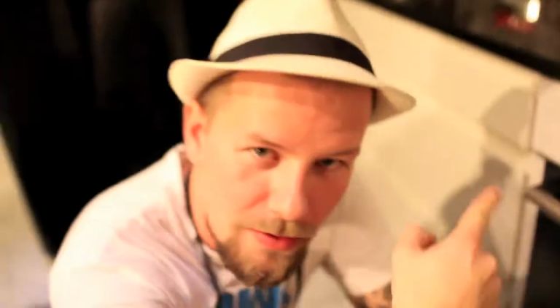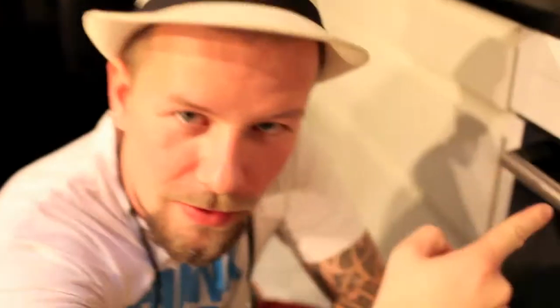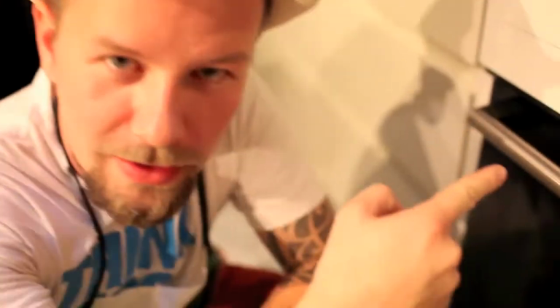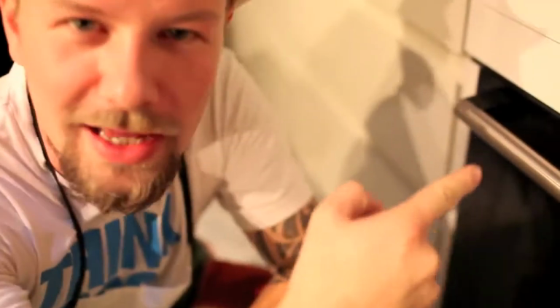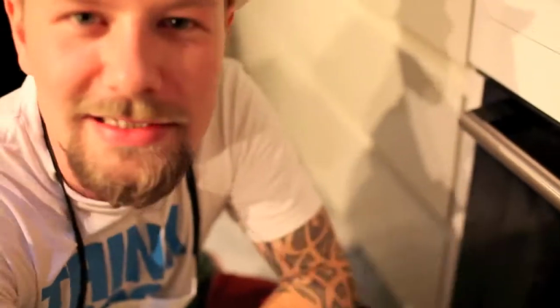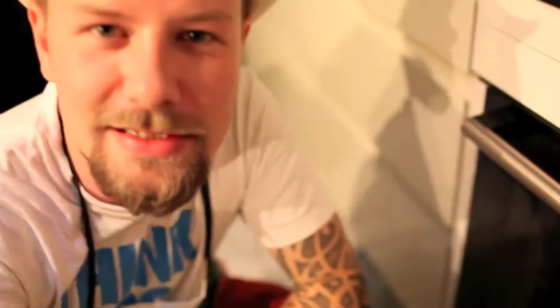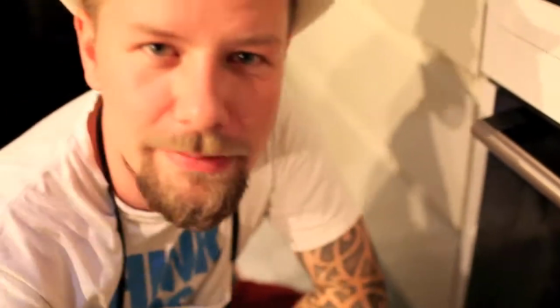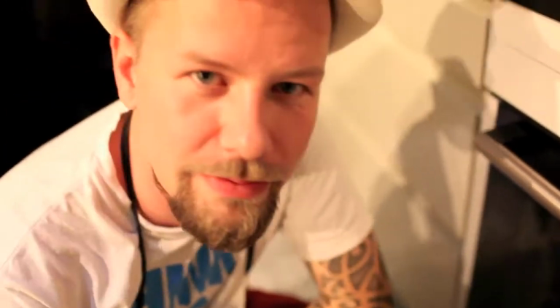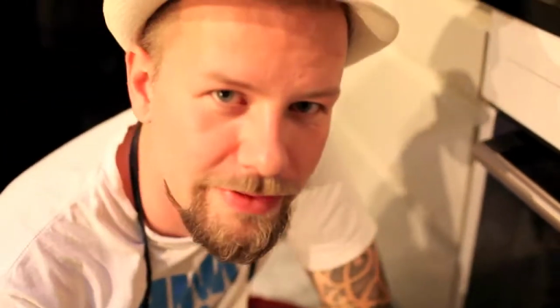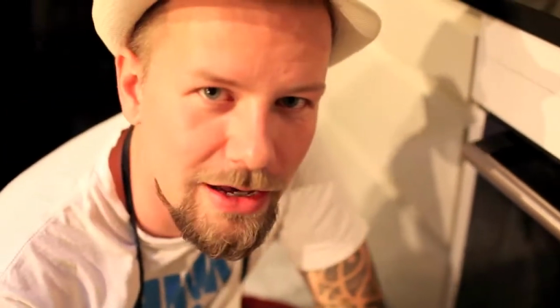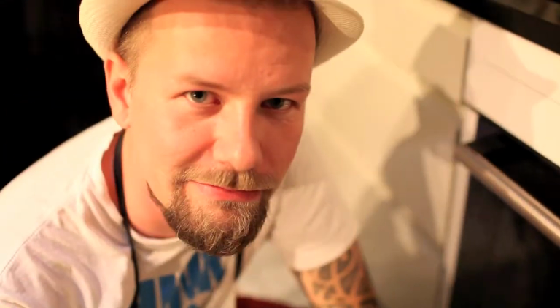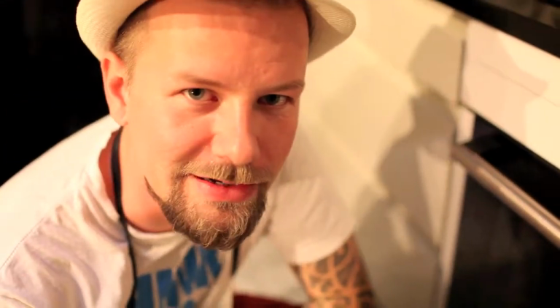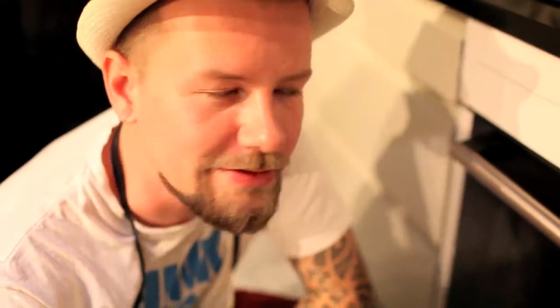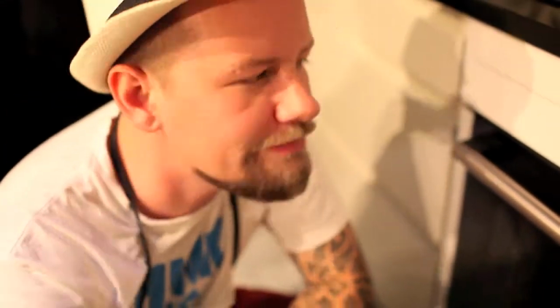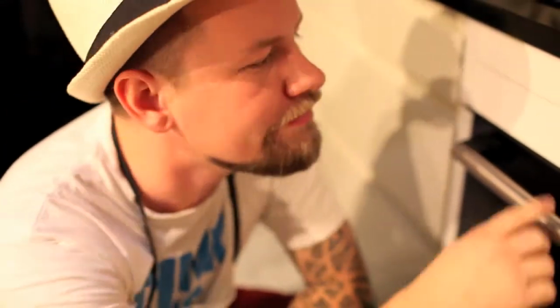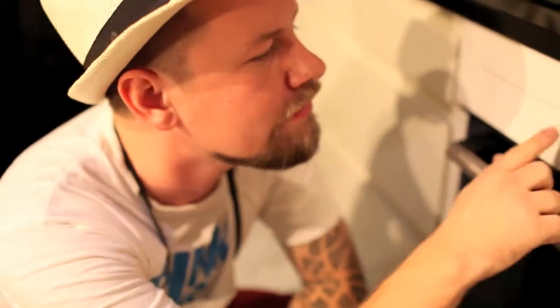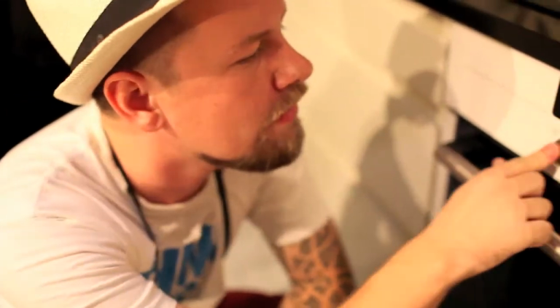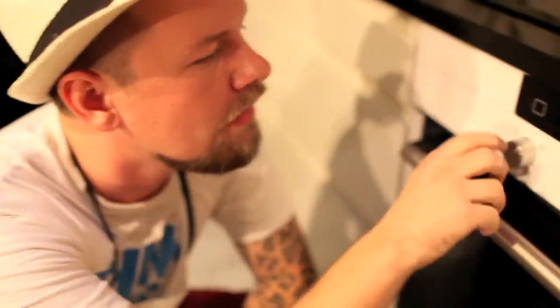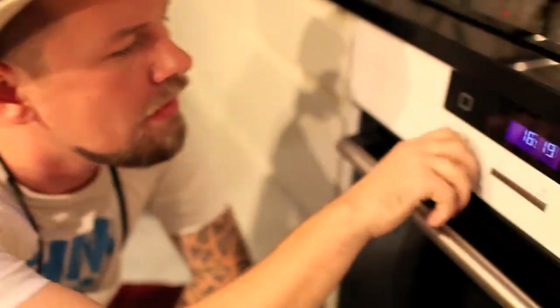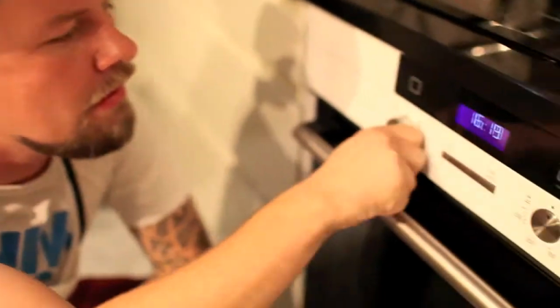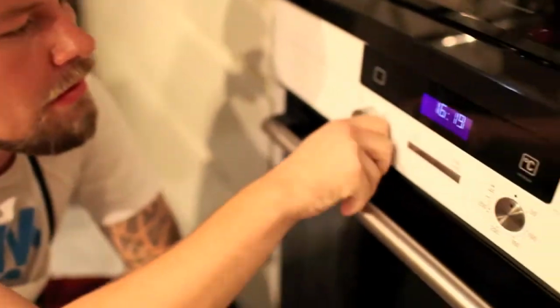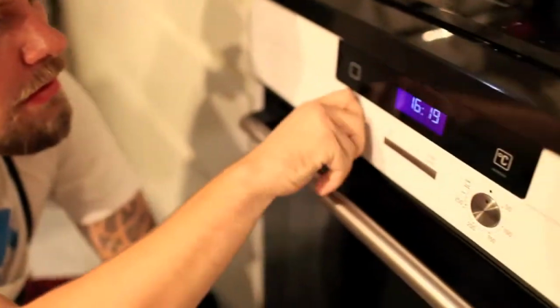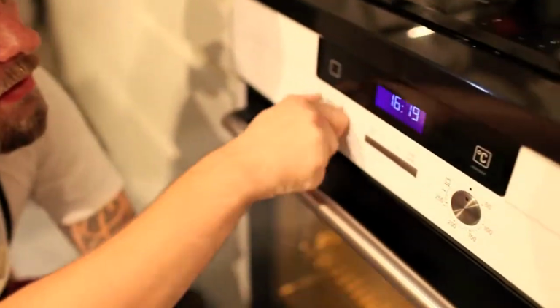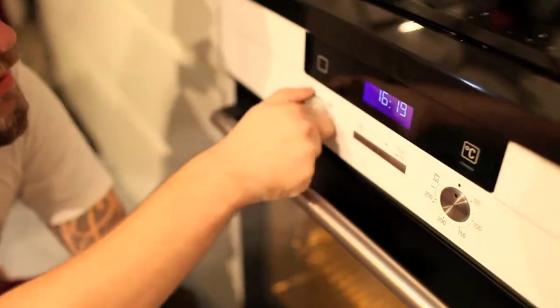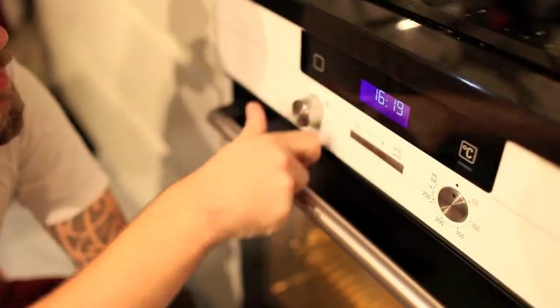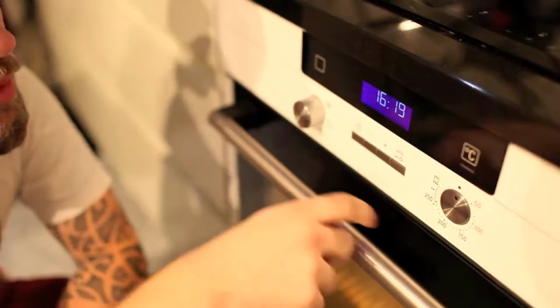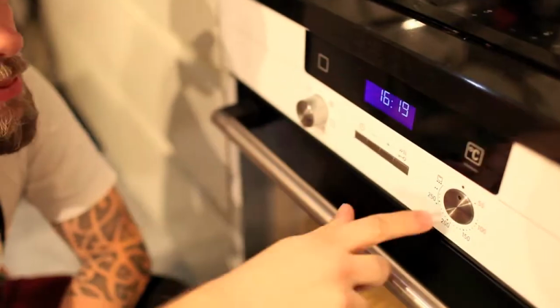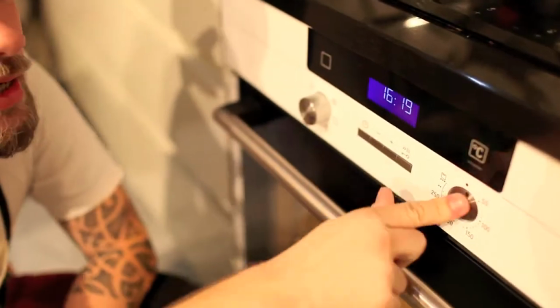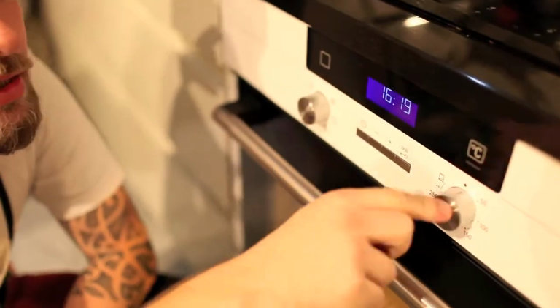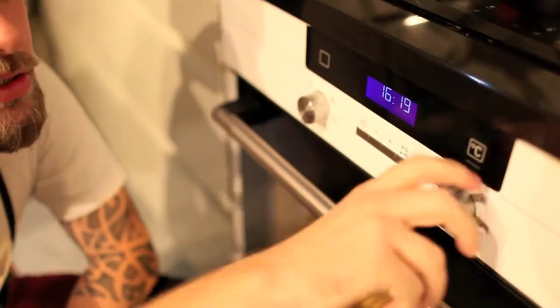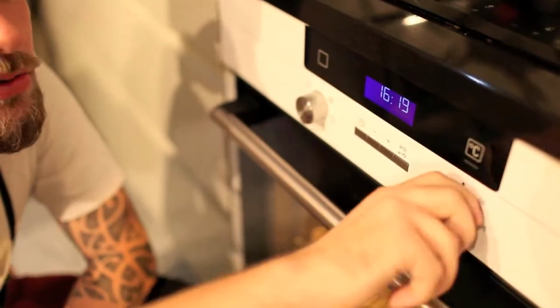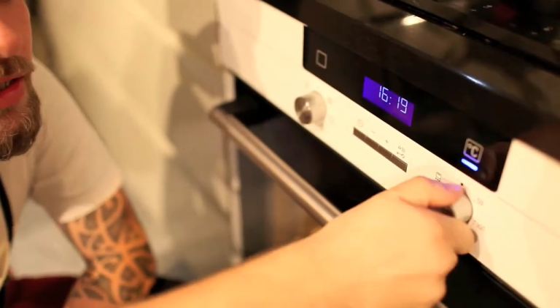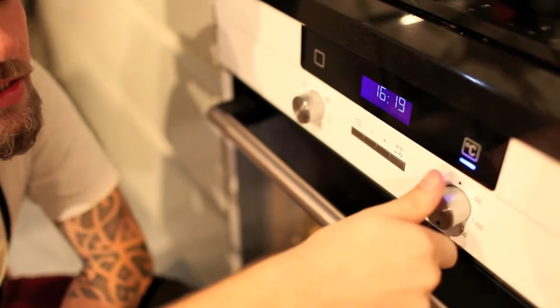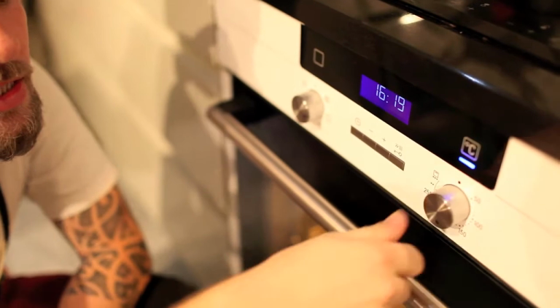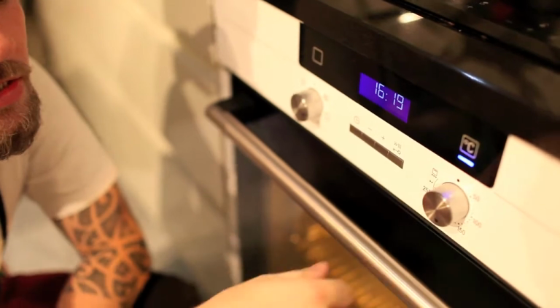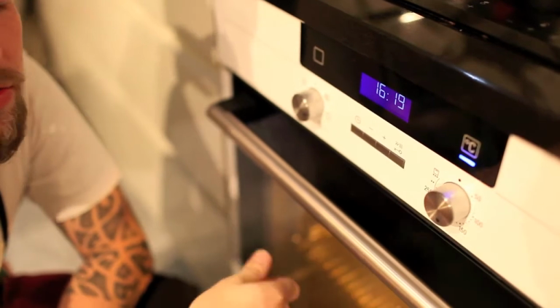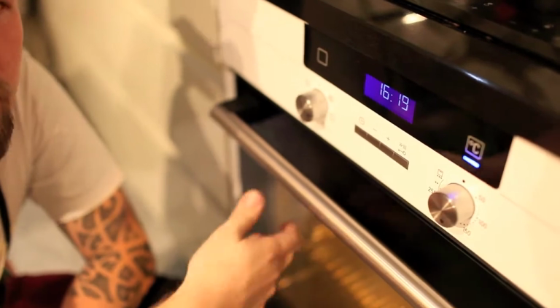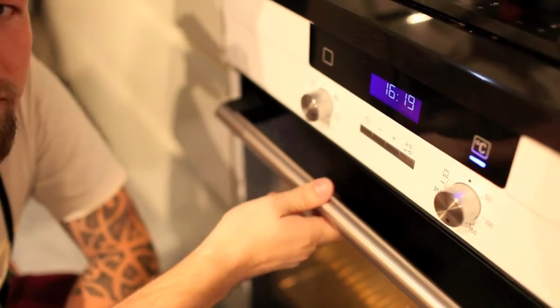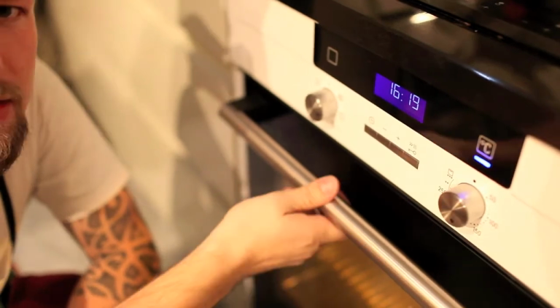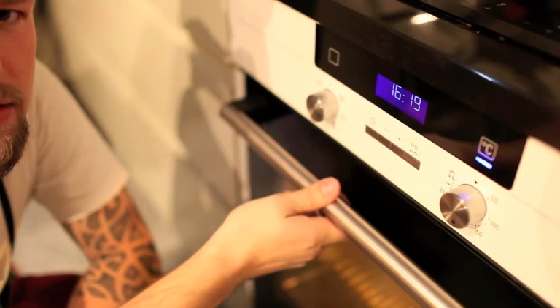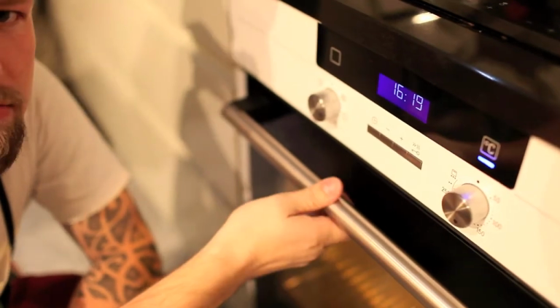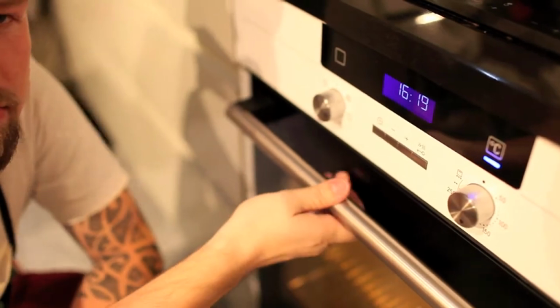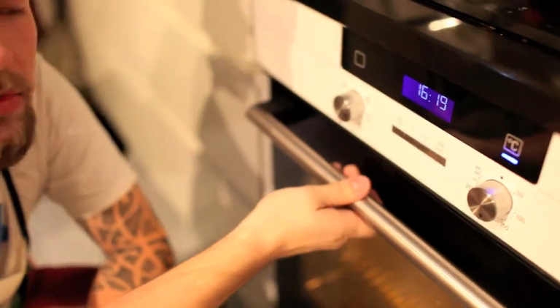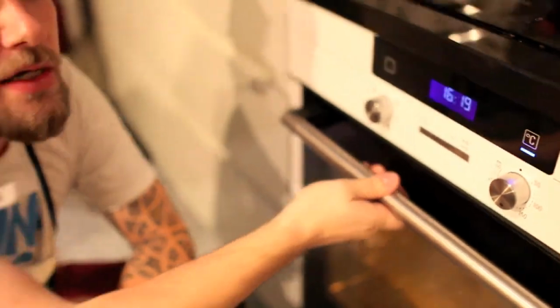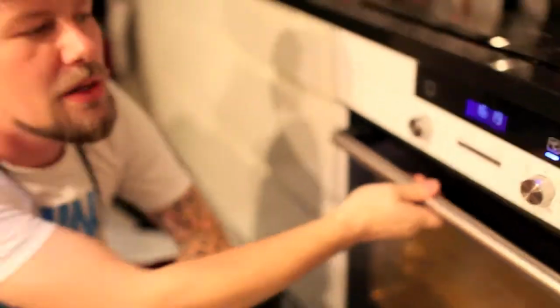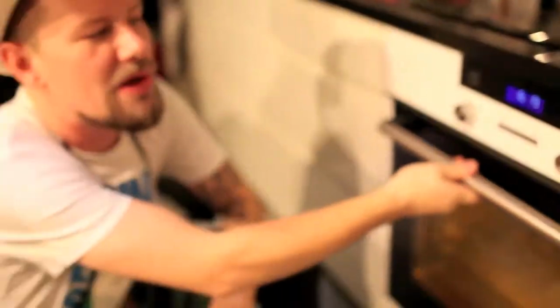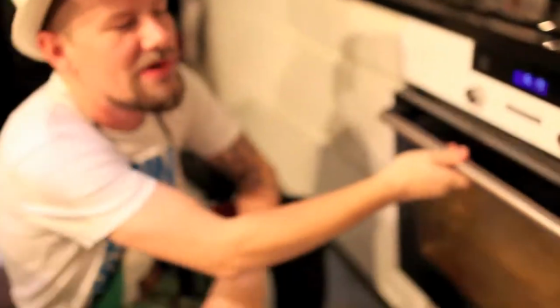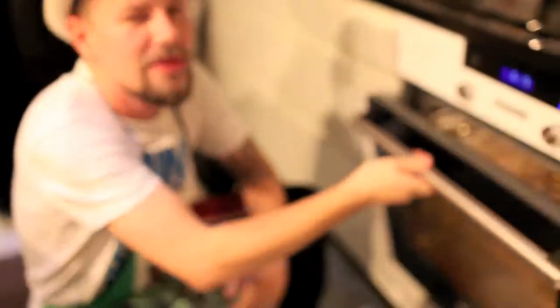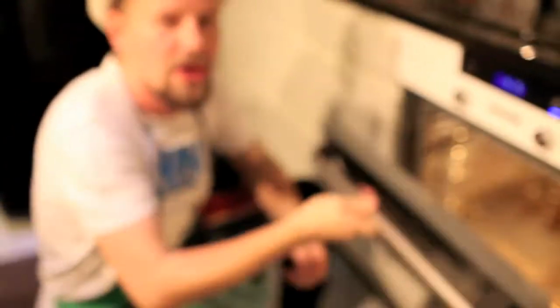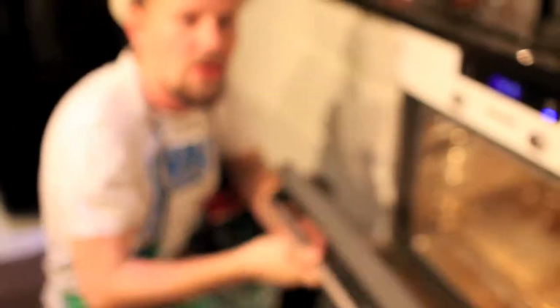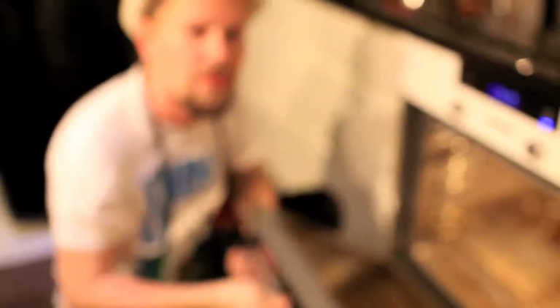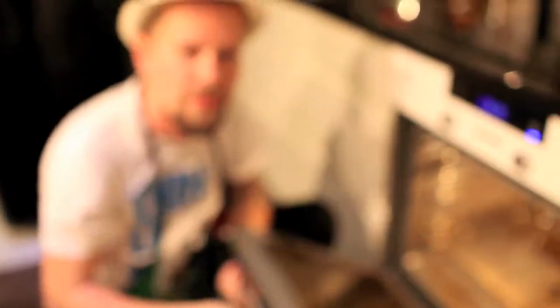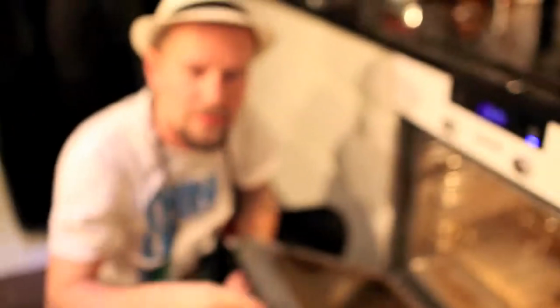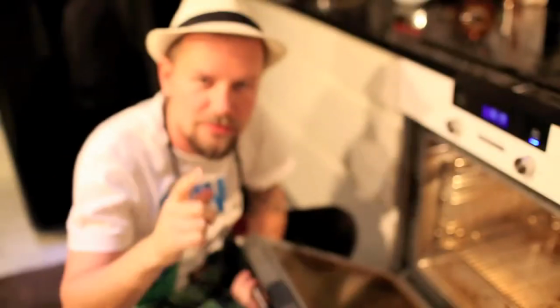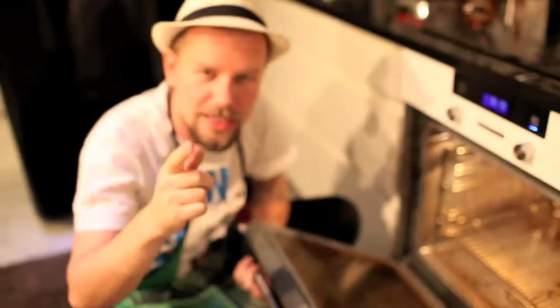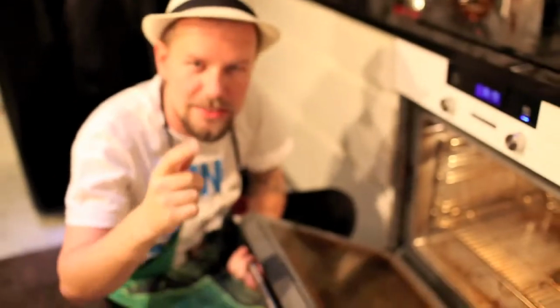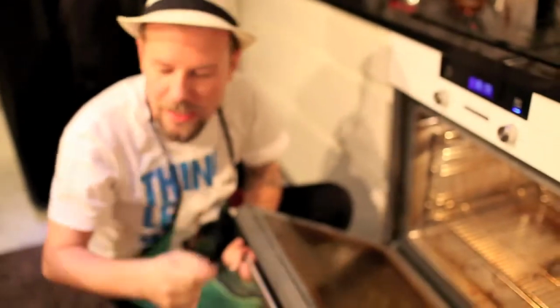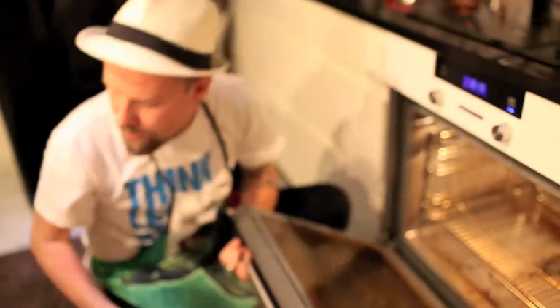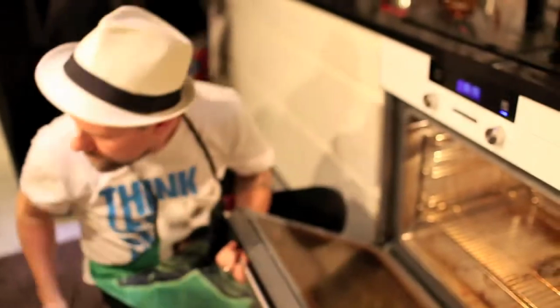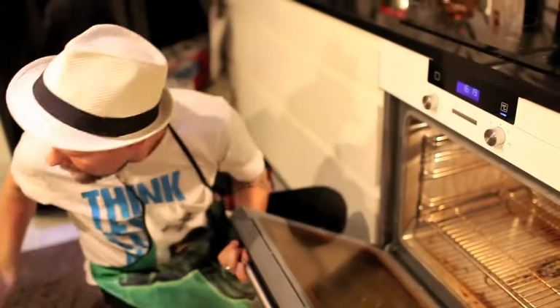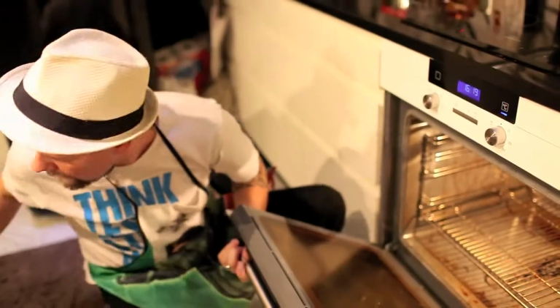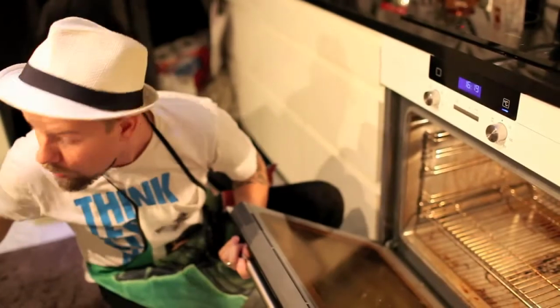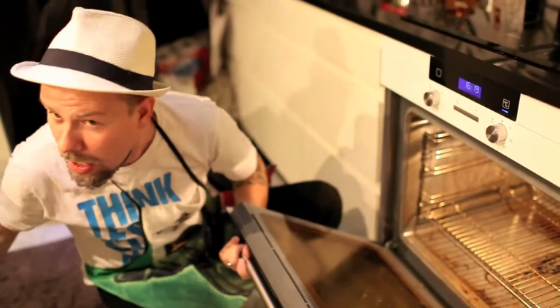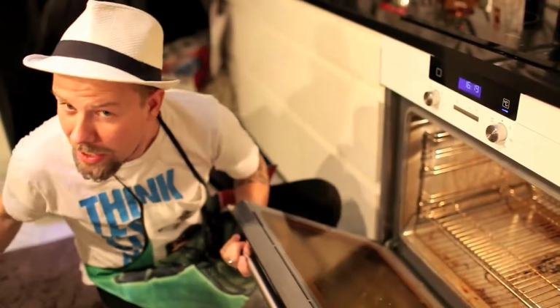Next step: the oven. We make it 200 Celsius degrees. We're ready to go. Next step: the wine.